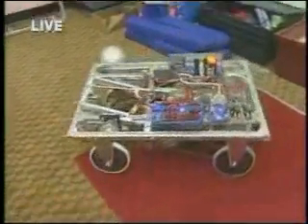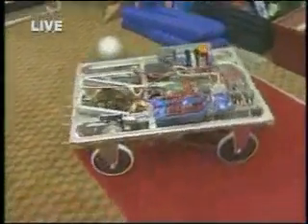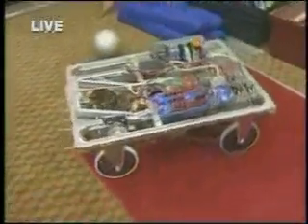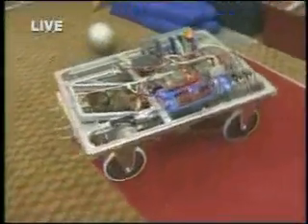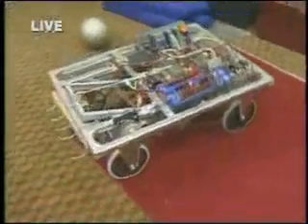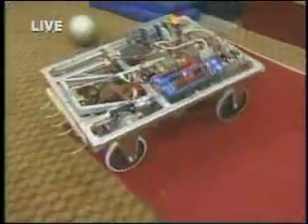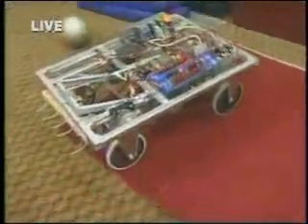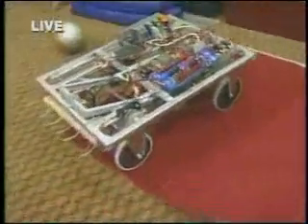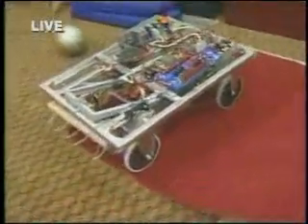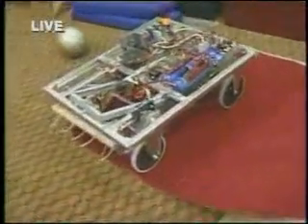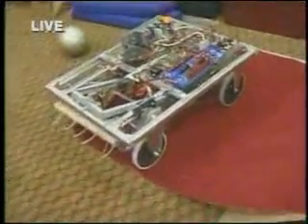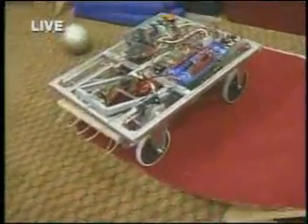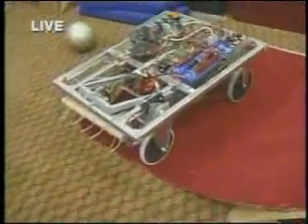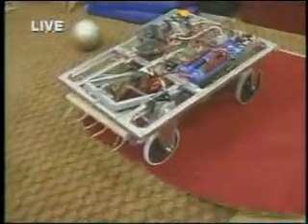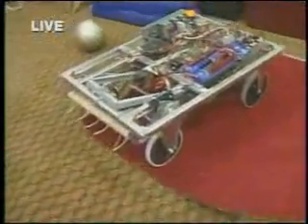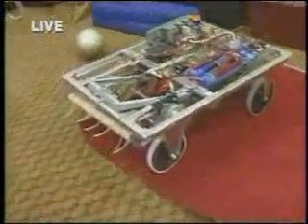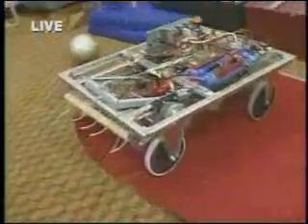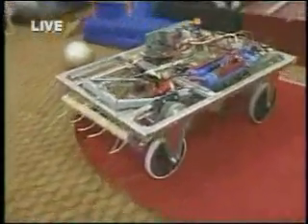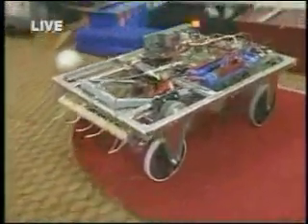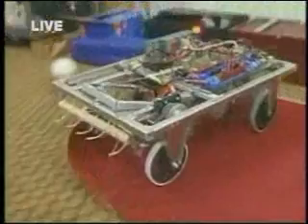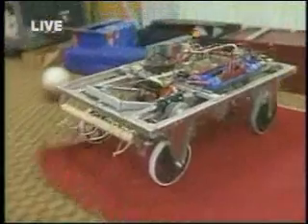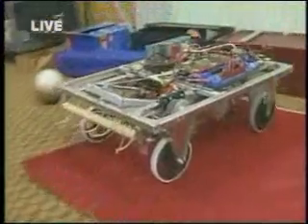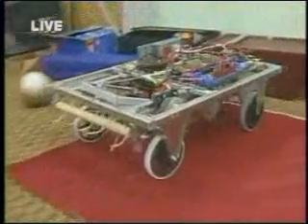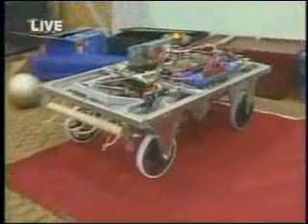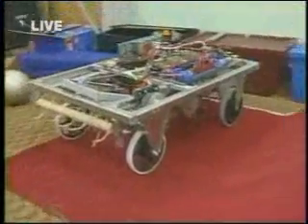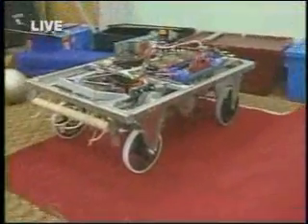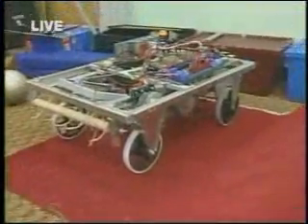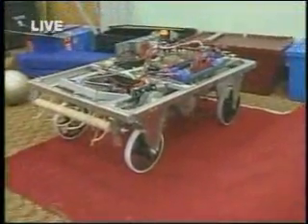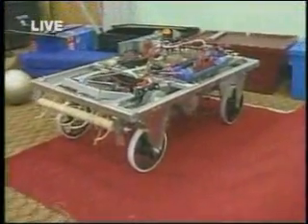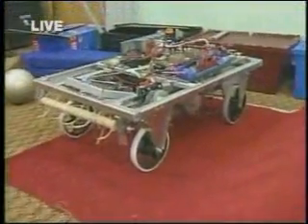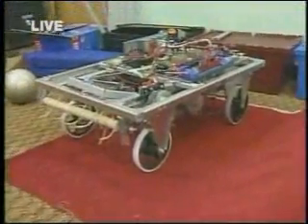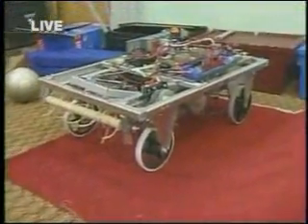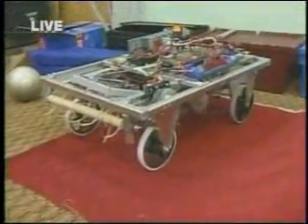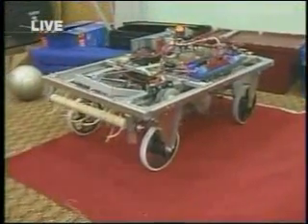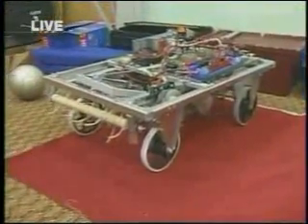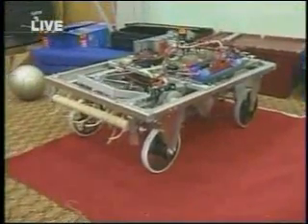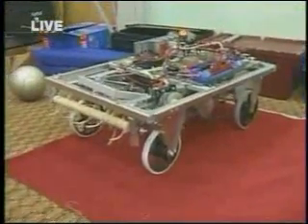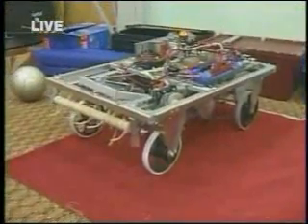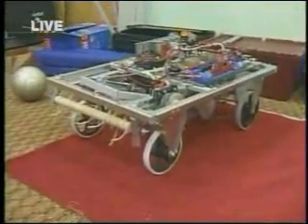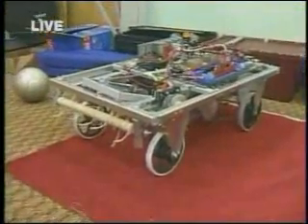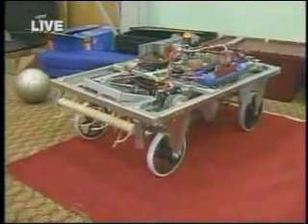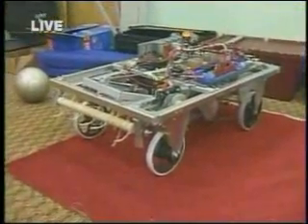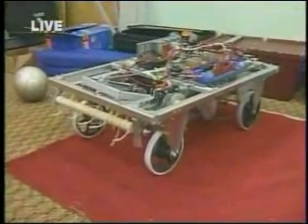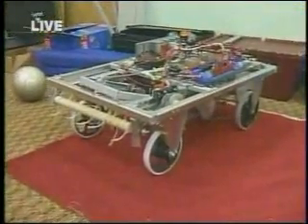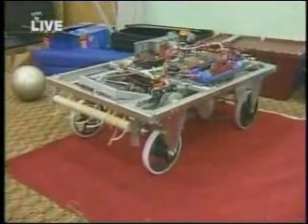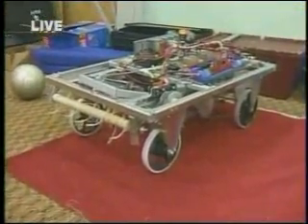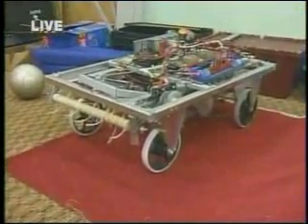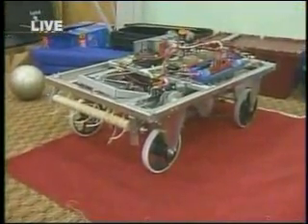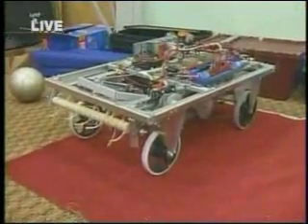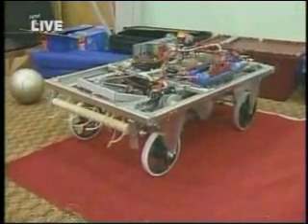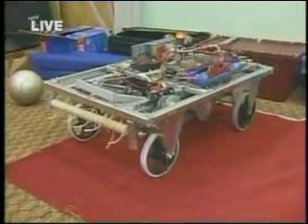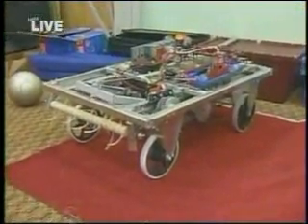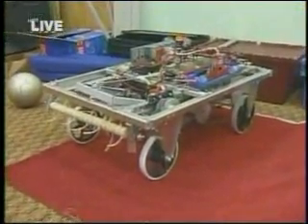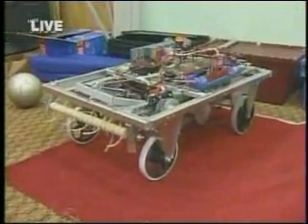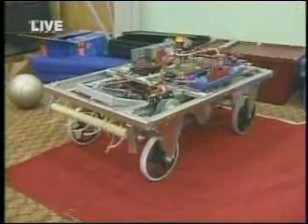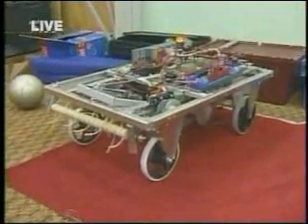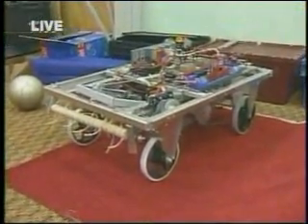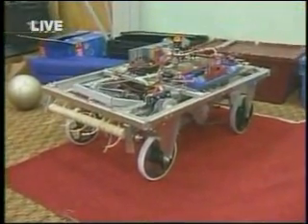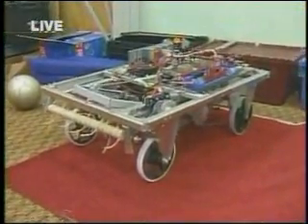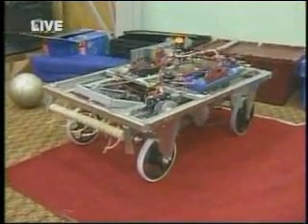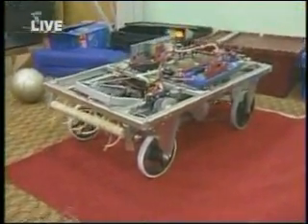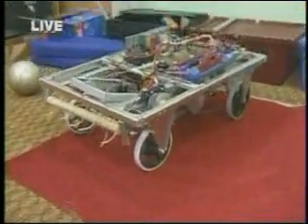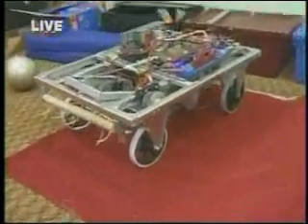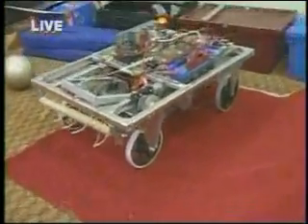Pretty neat. Now, this is all battery-operated, correct? Yes, ma'am — 12 volts. Okay, and if we can just walk over and get a closer view of the robot.